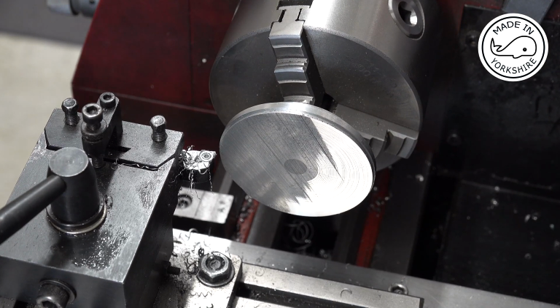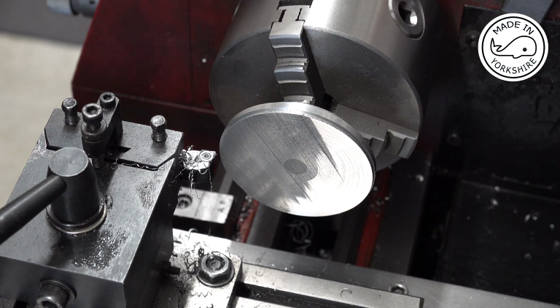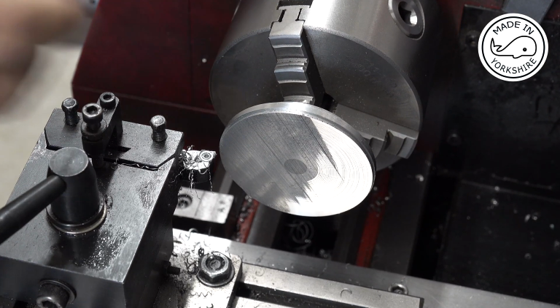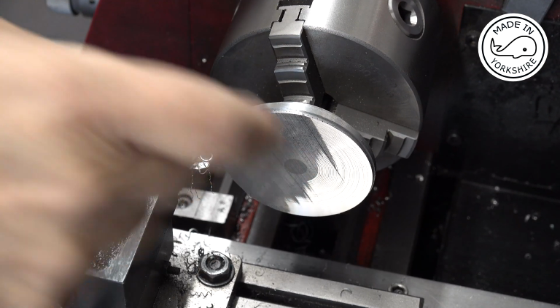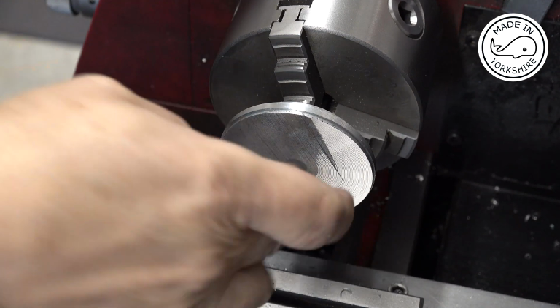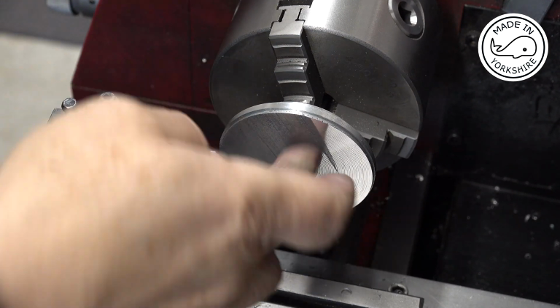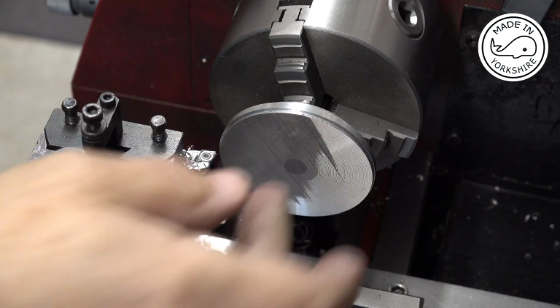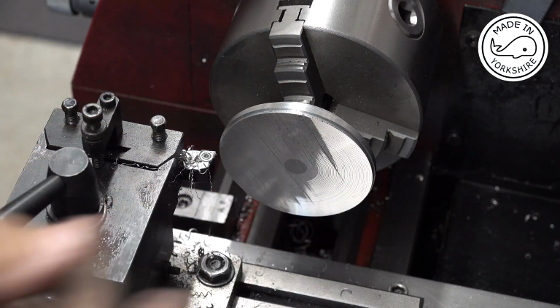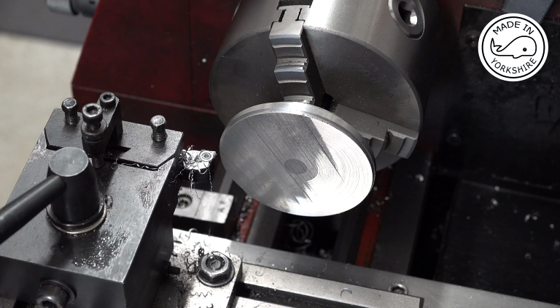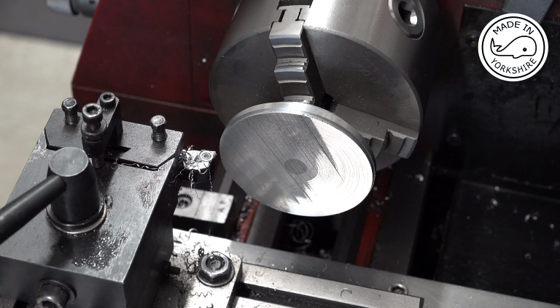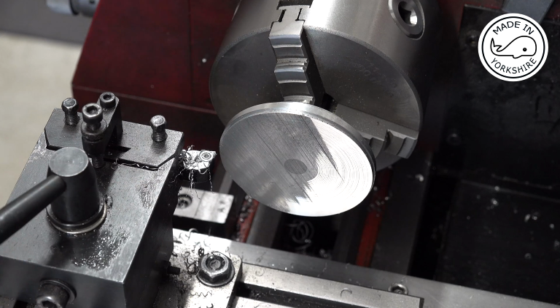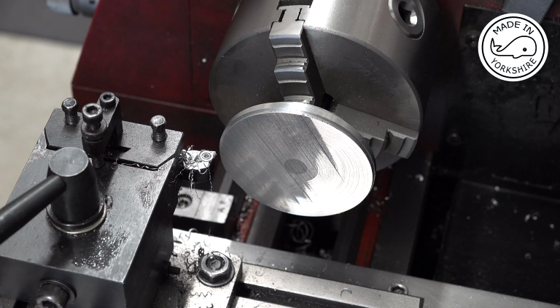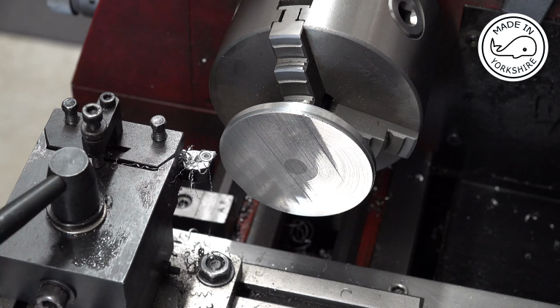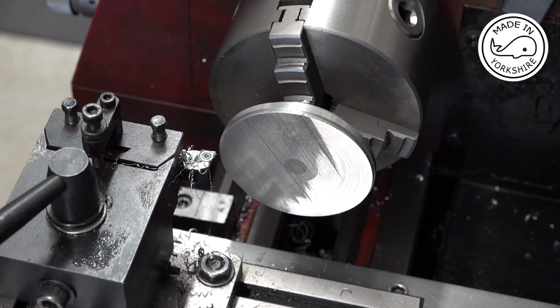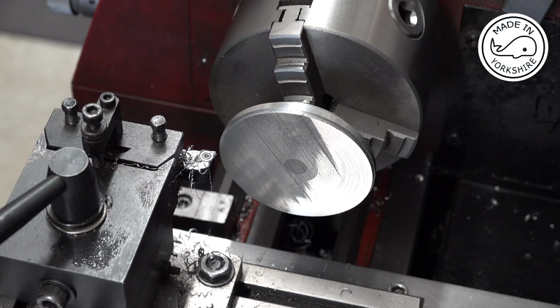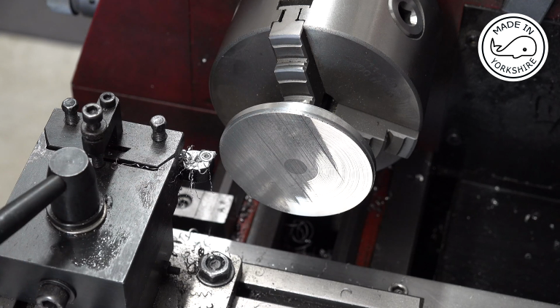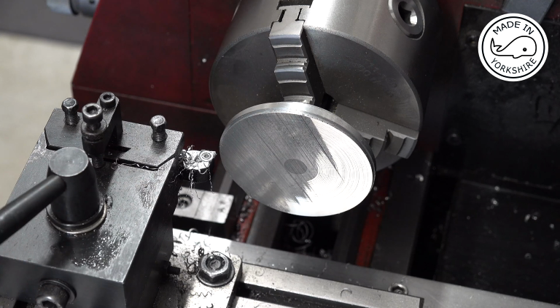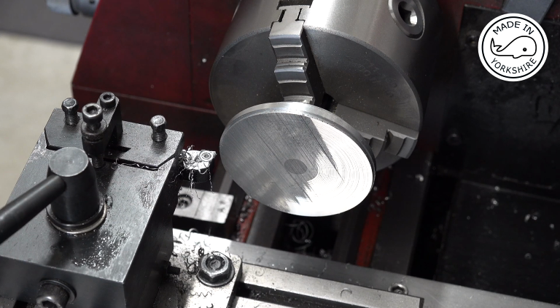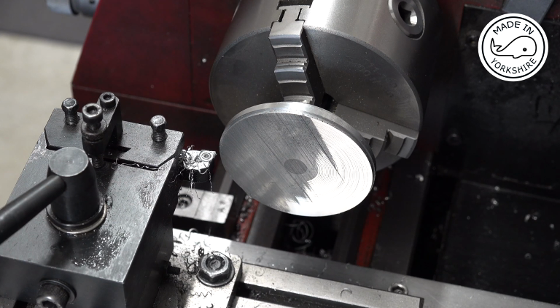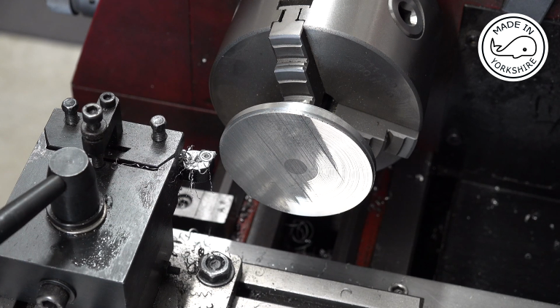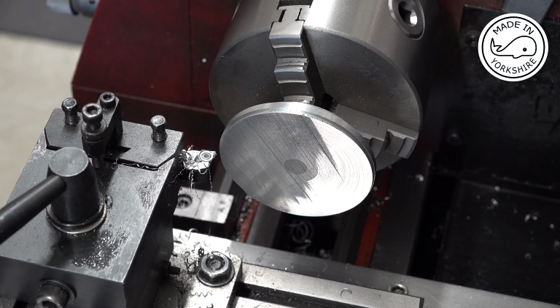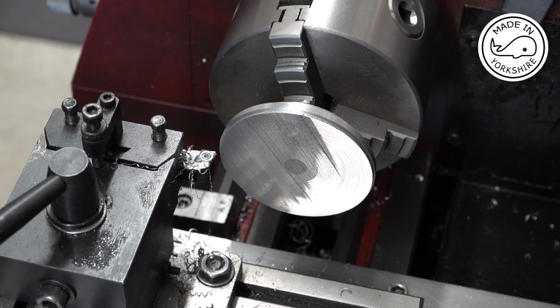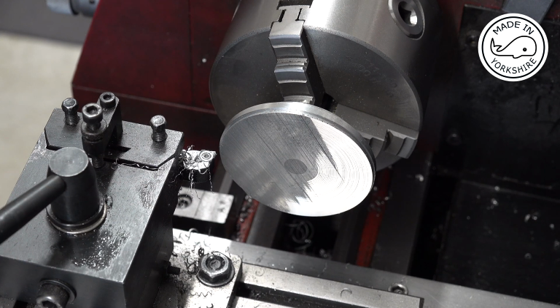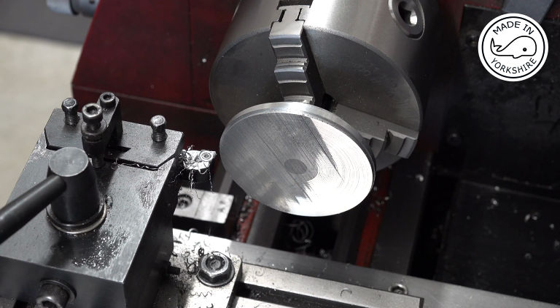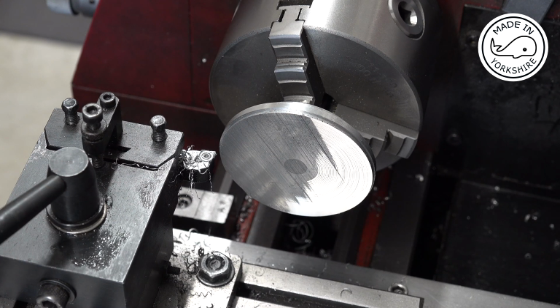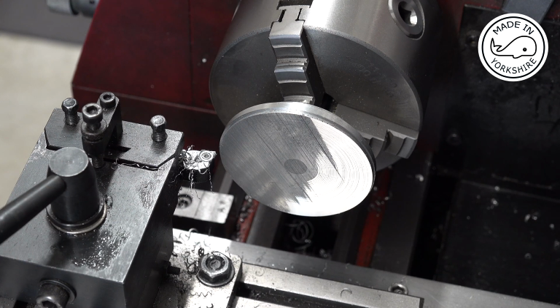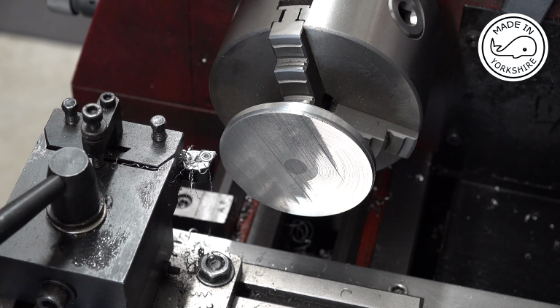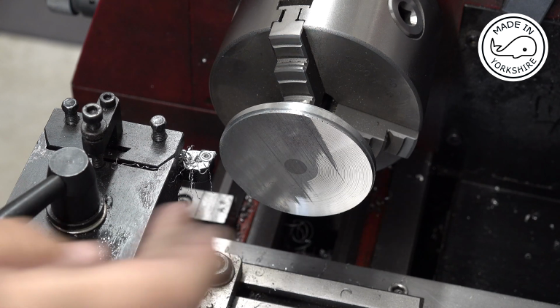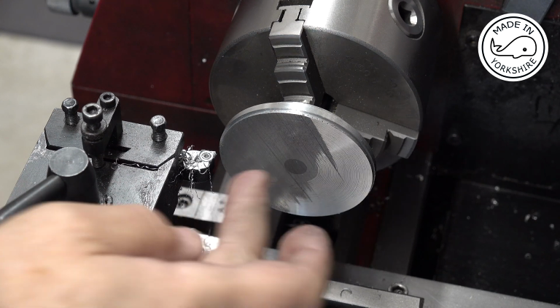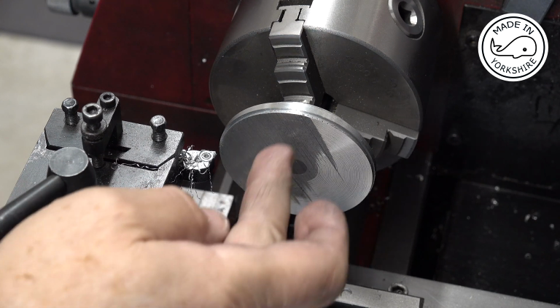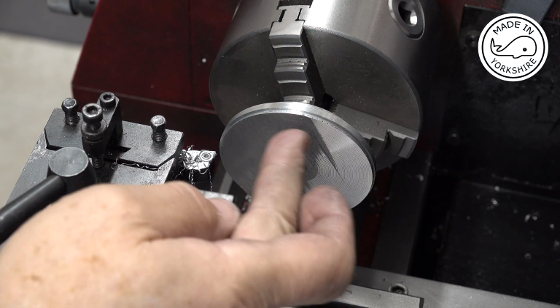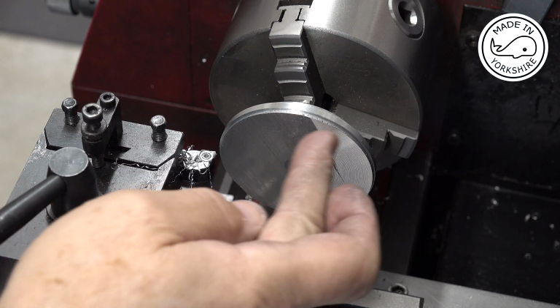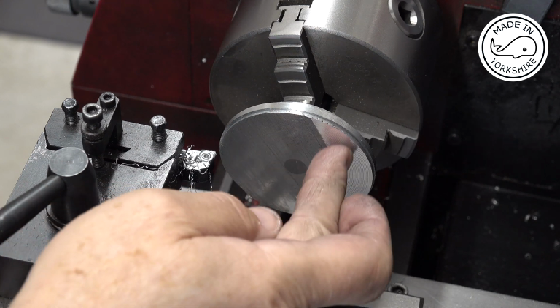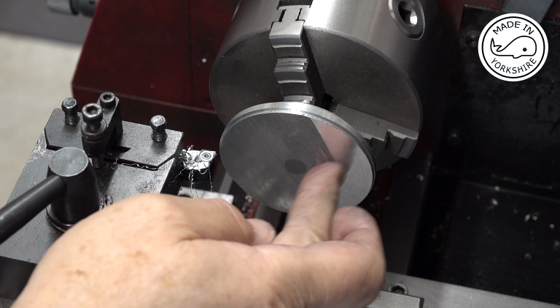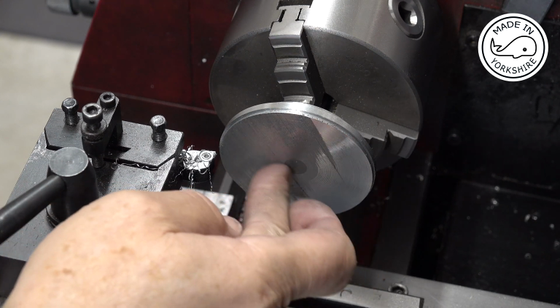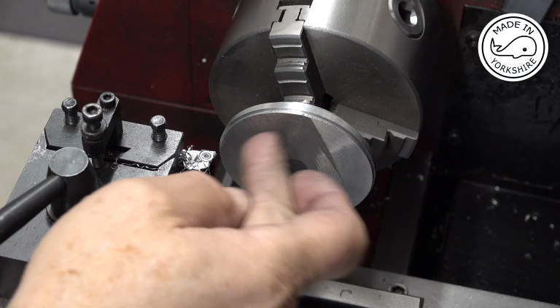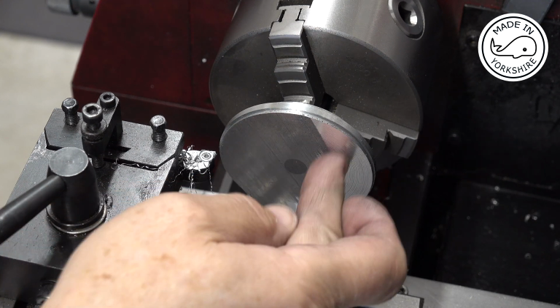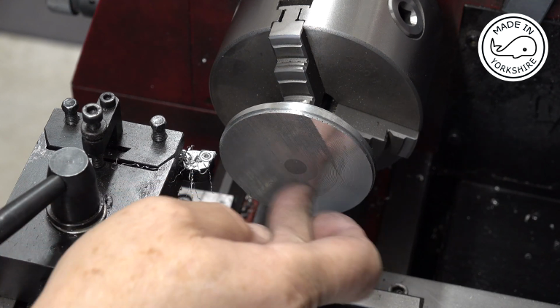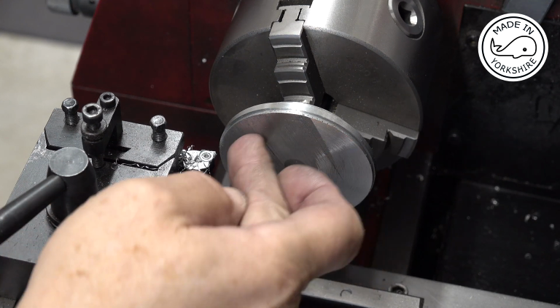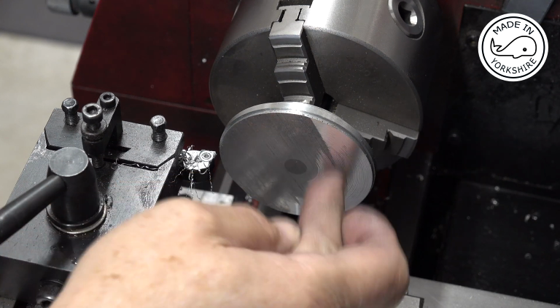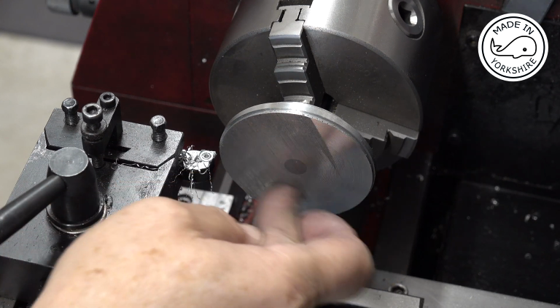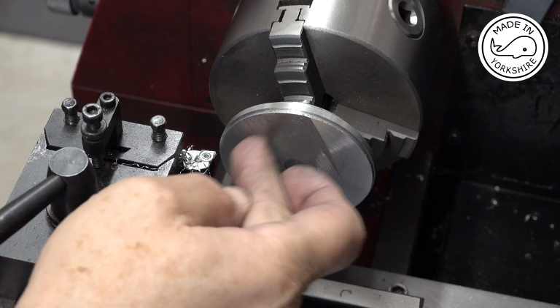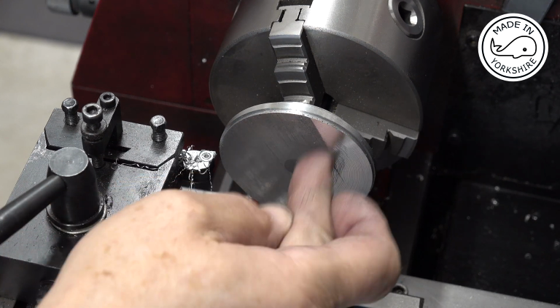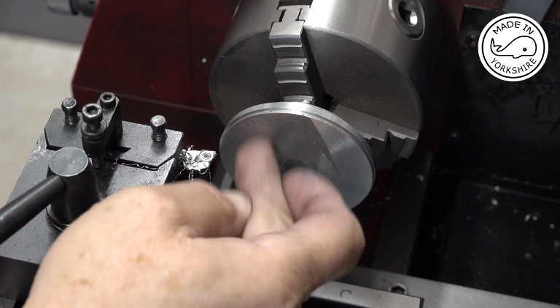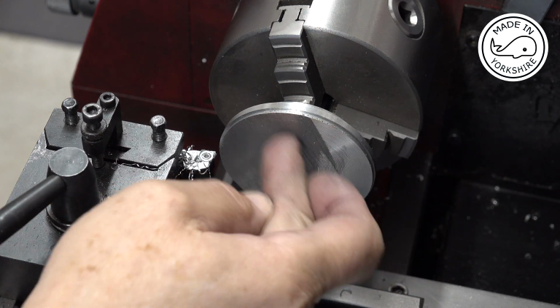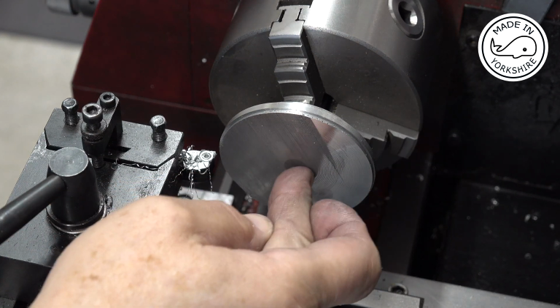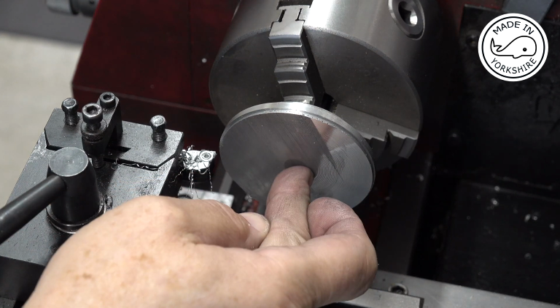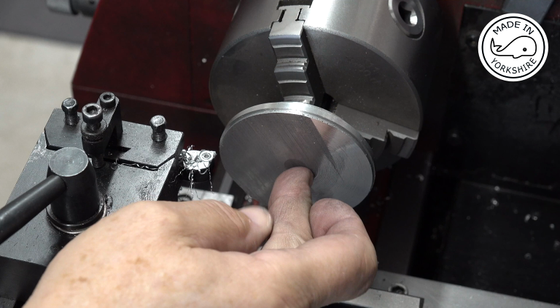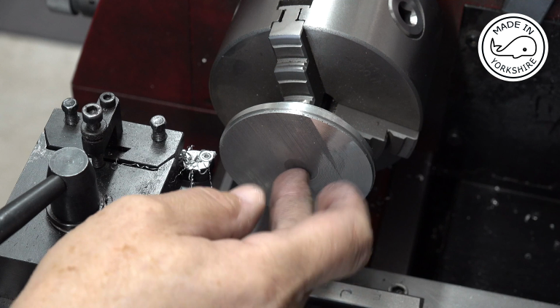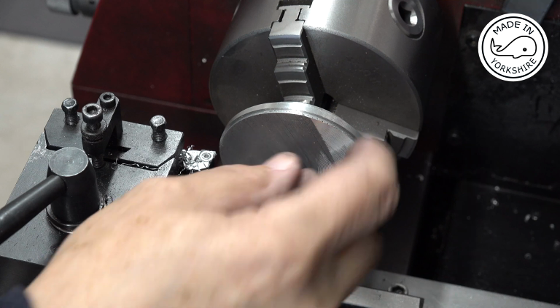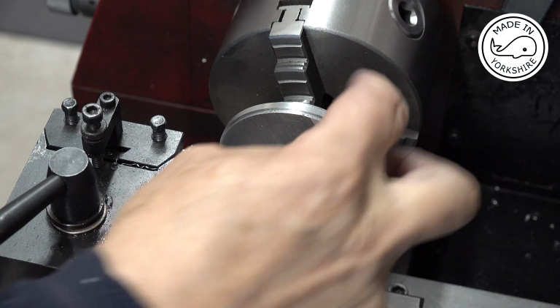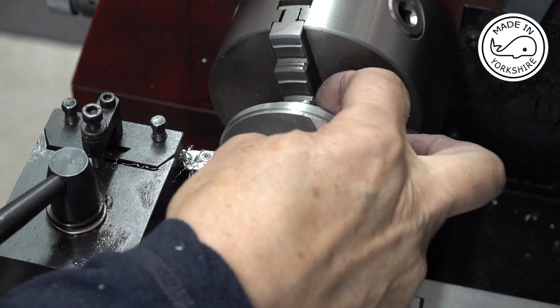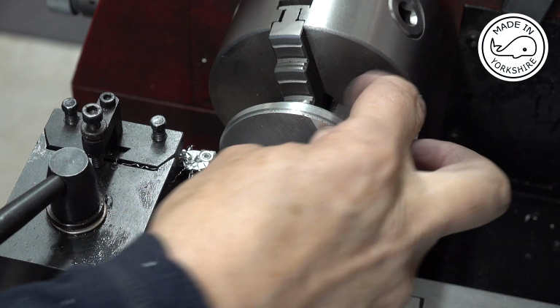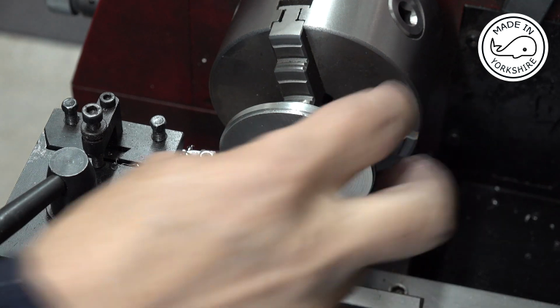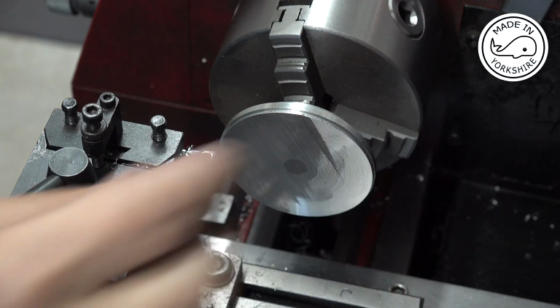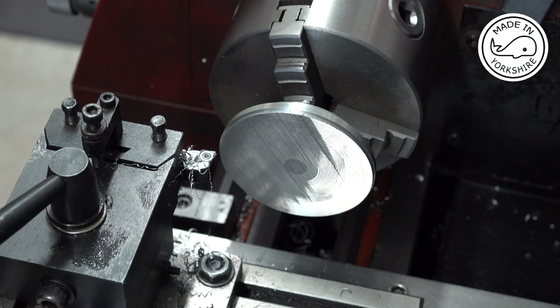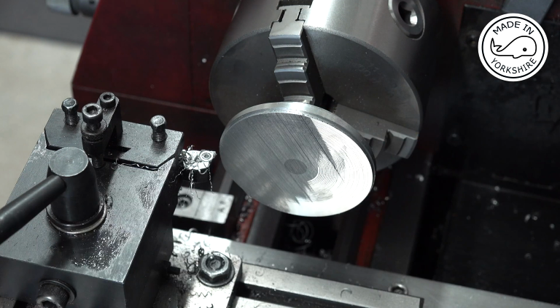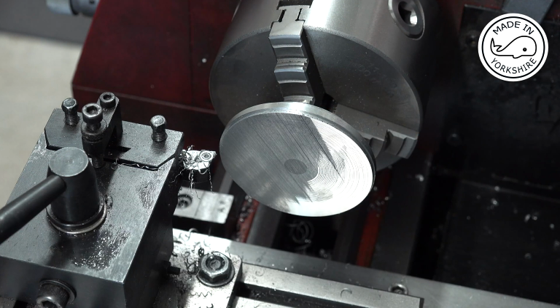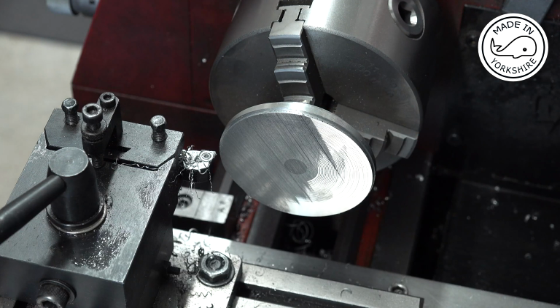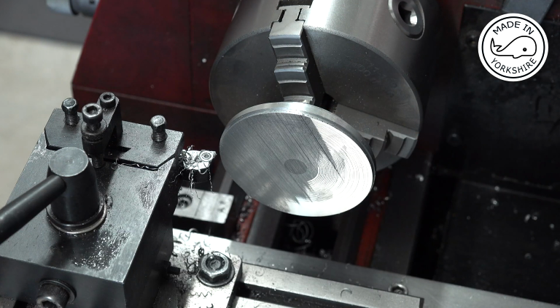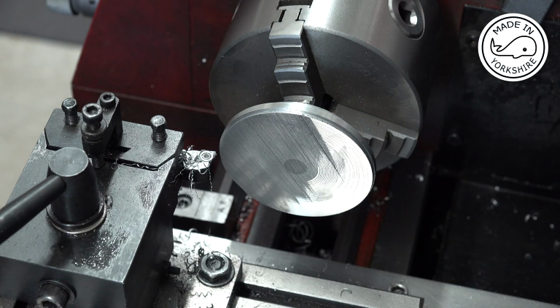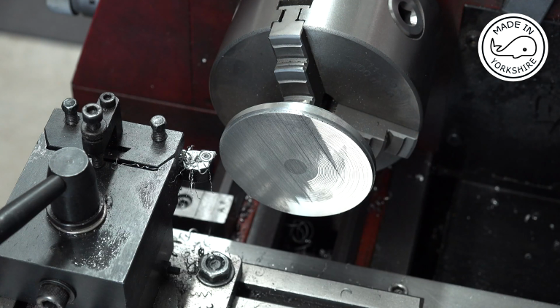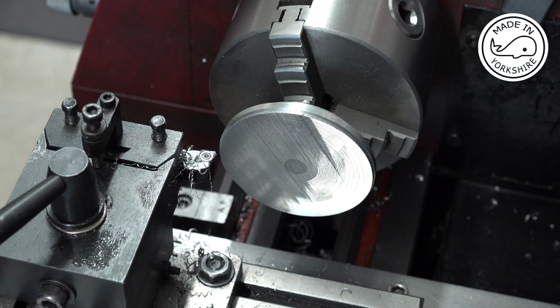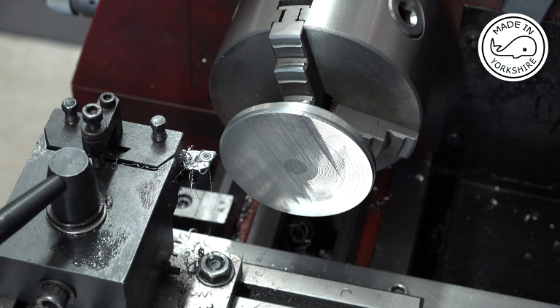While it's on this mandrel it seems like a good opportunity to face this end and get it down to the correct width.